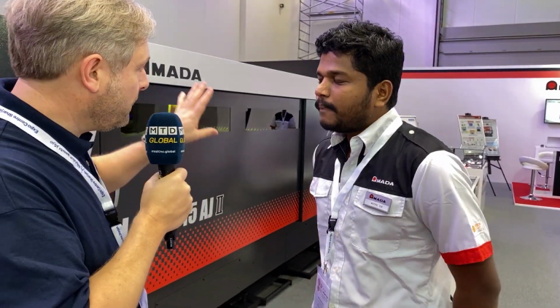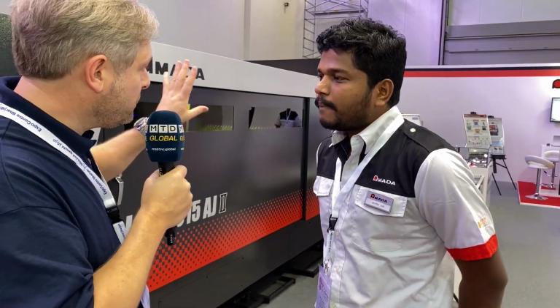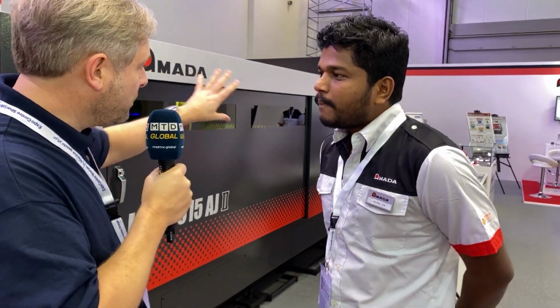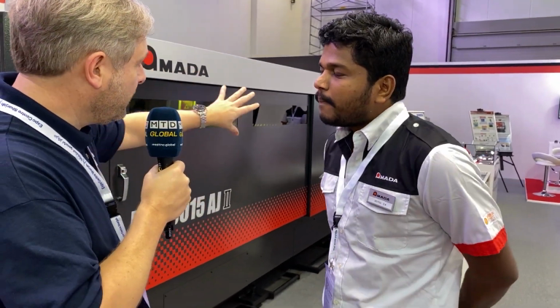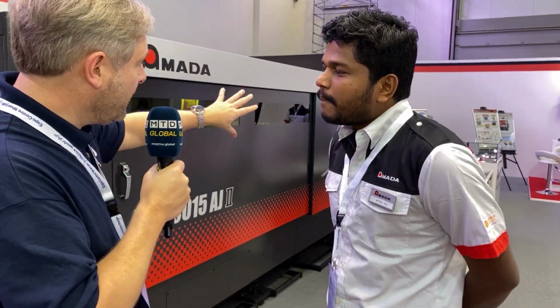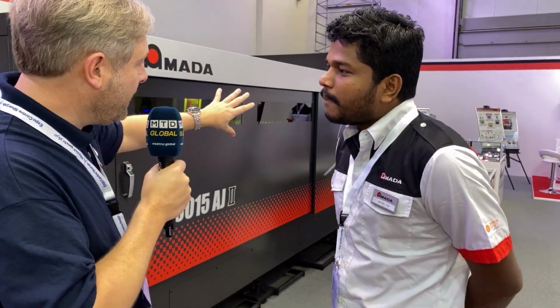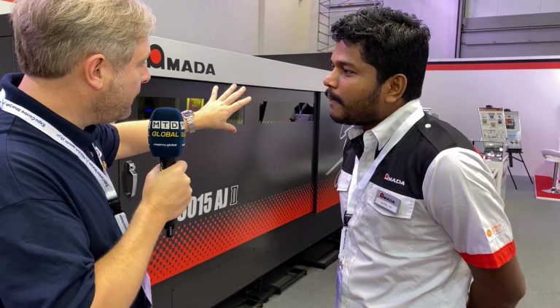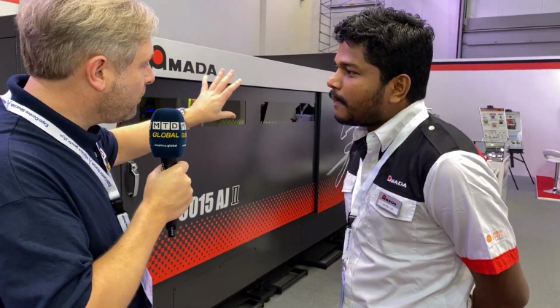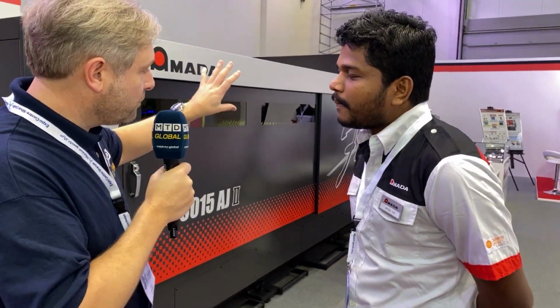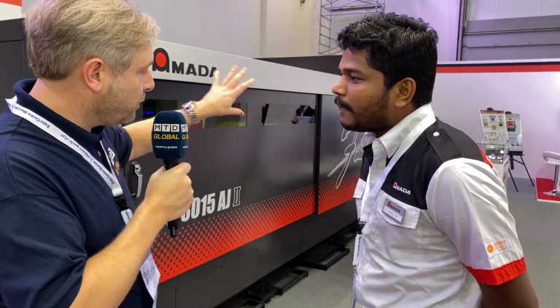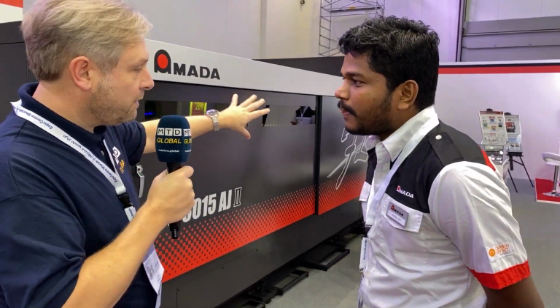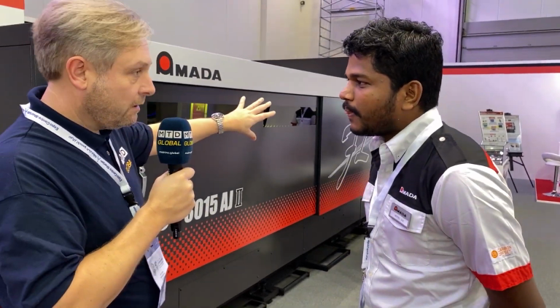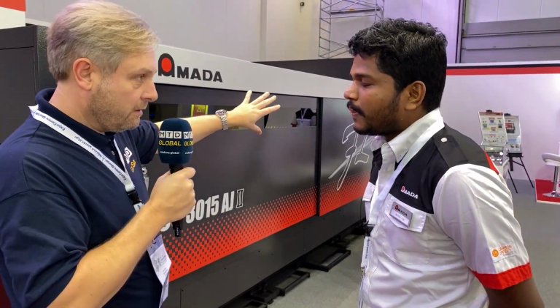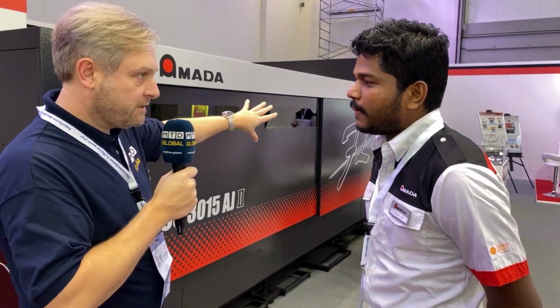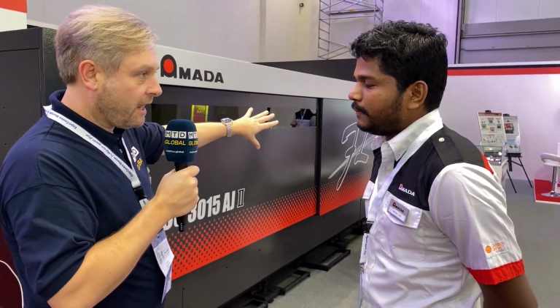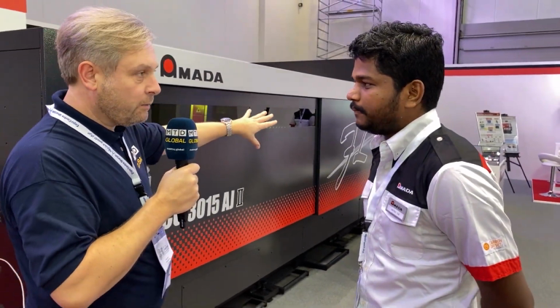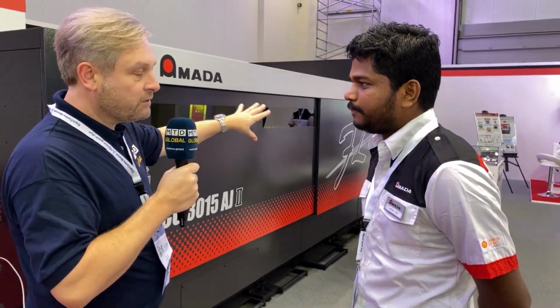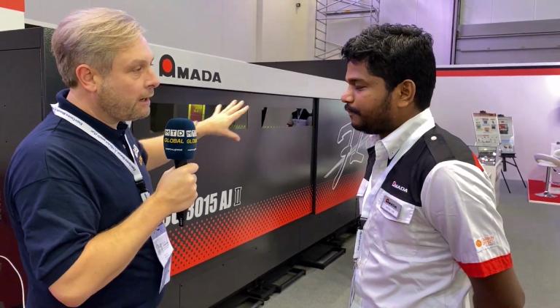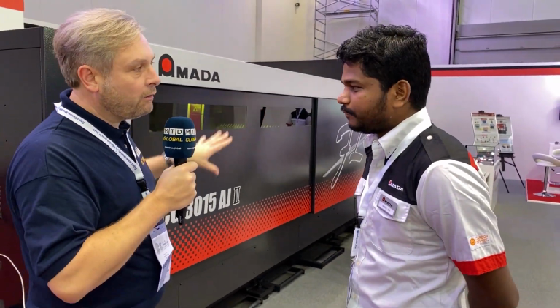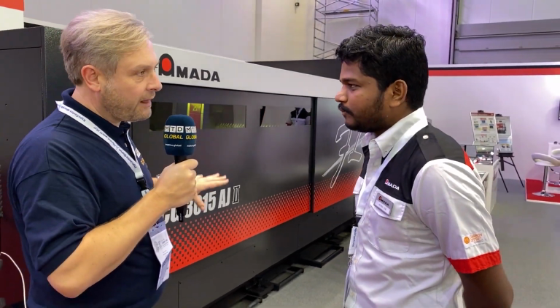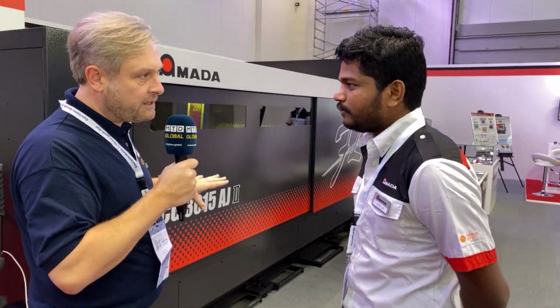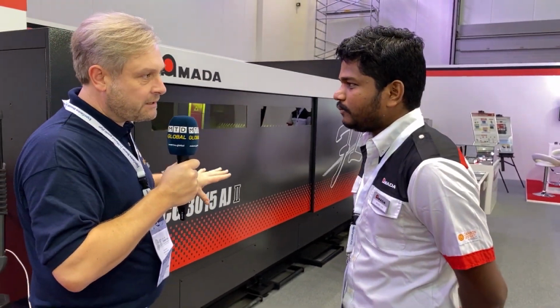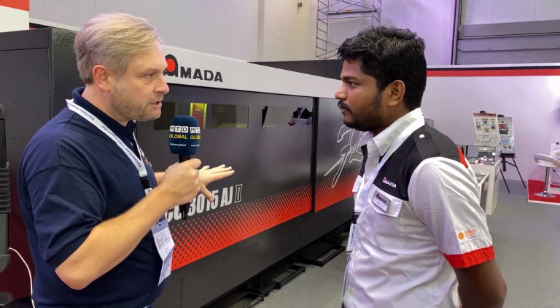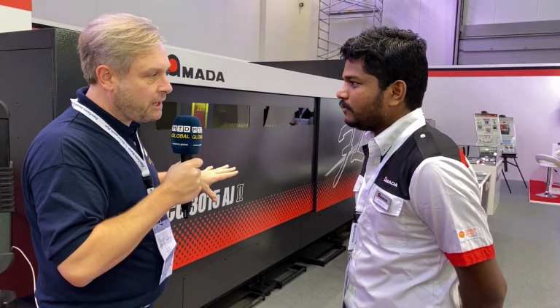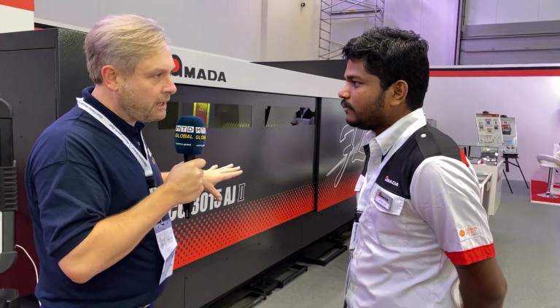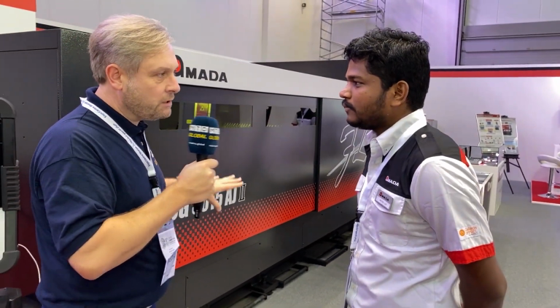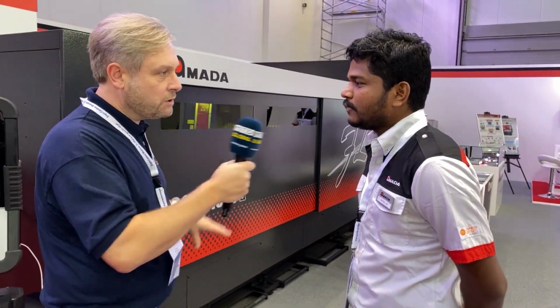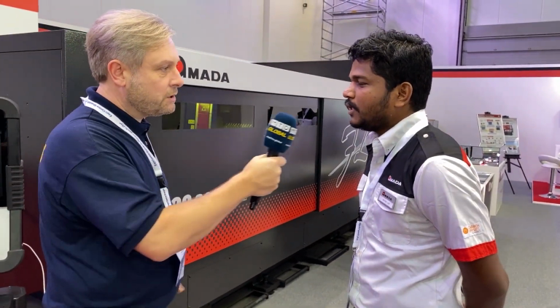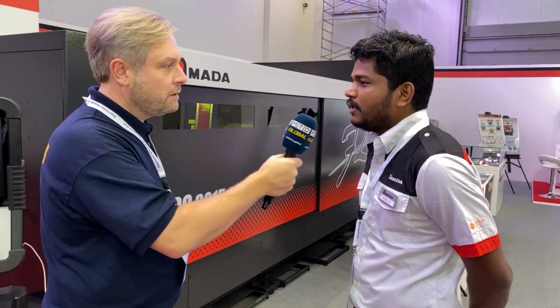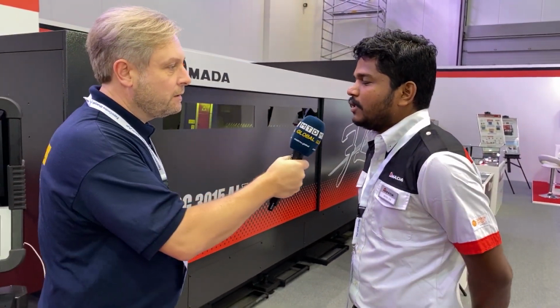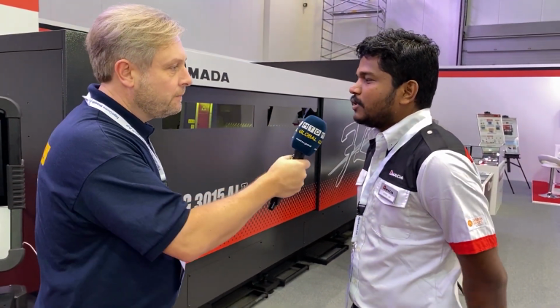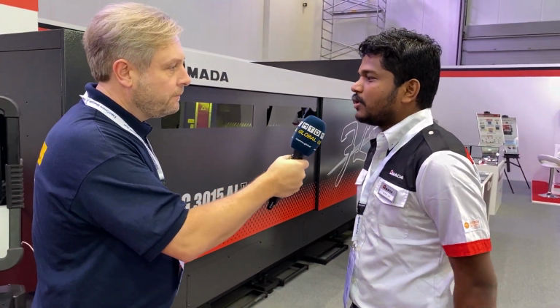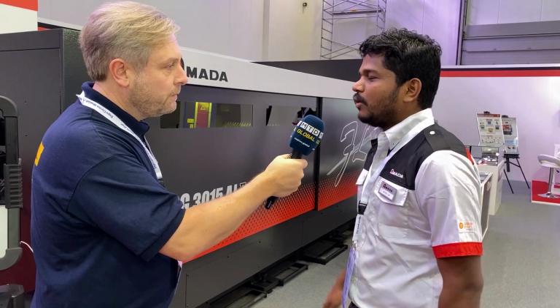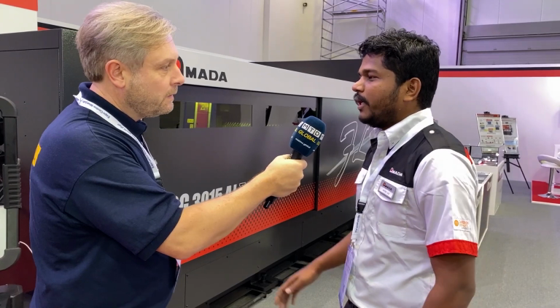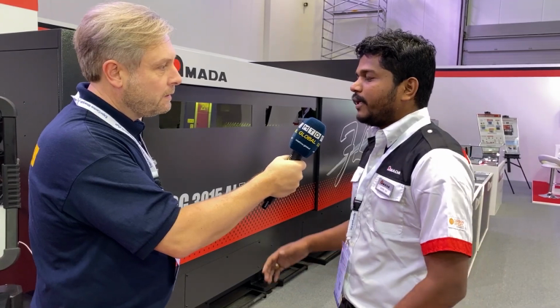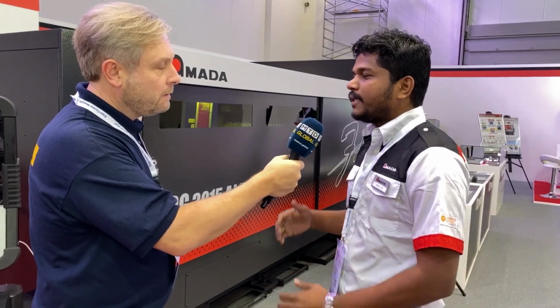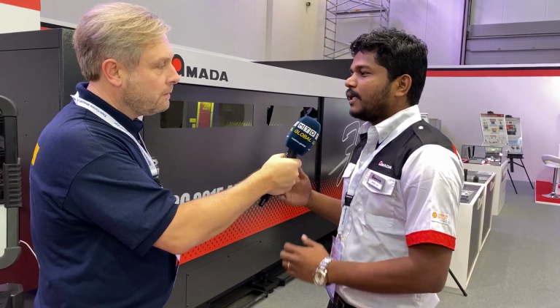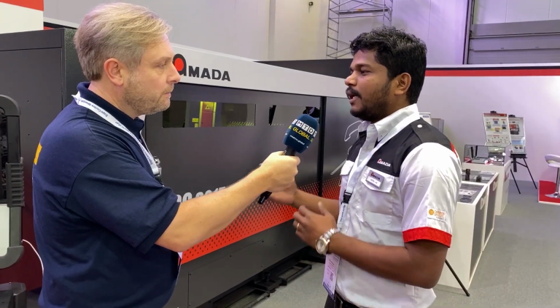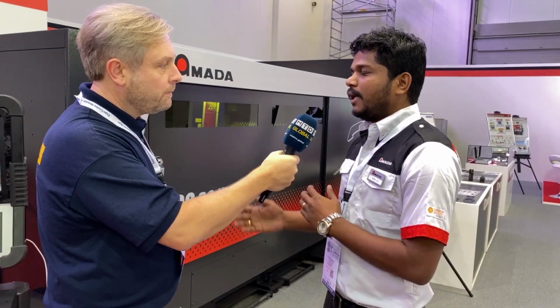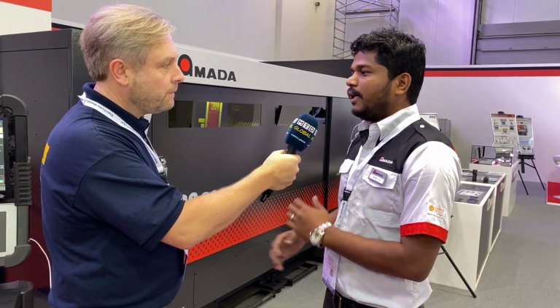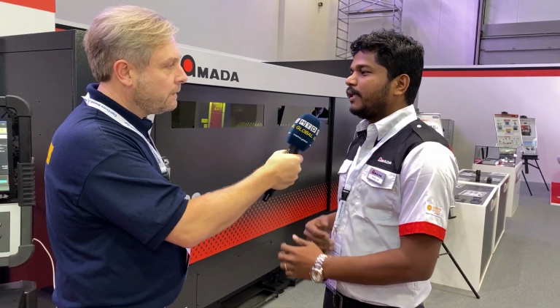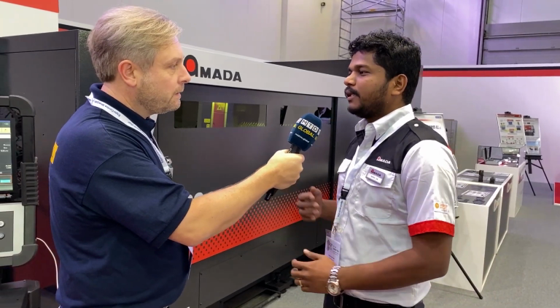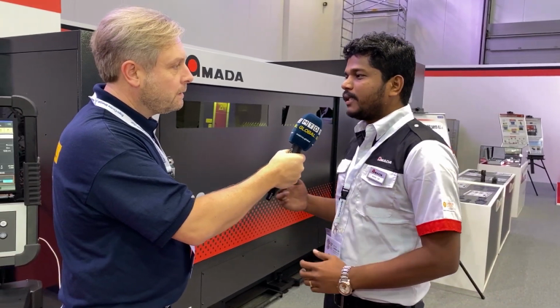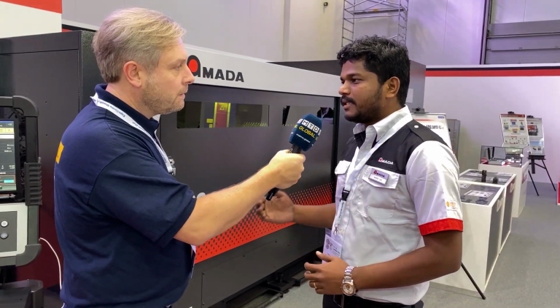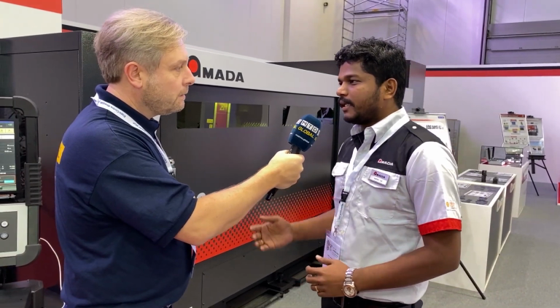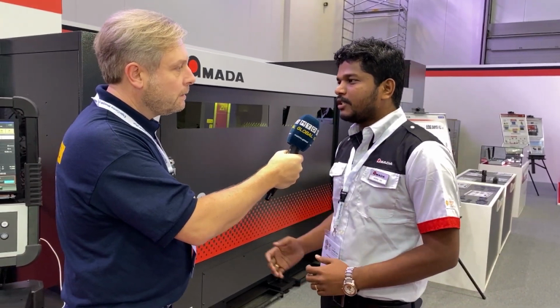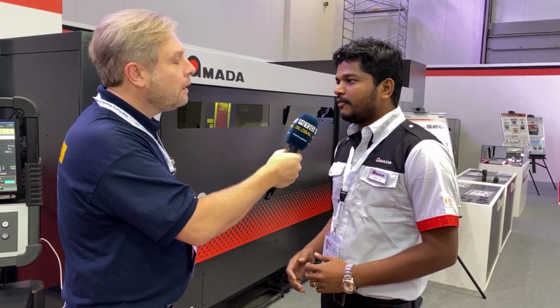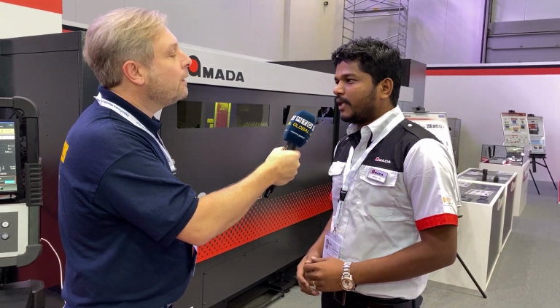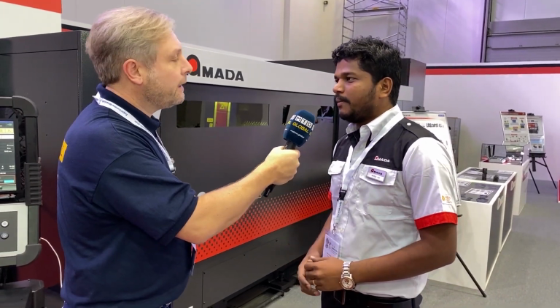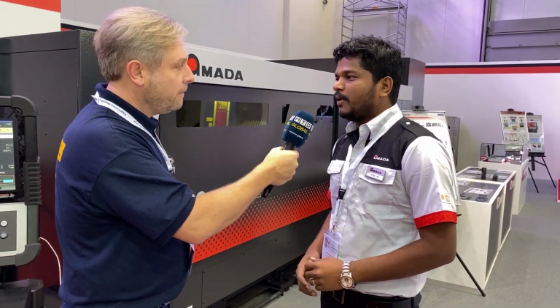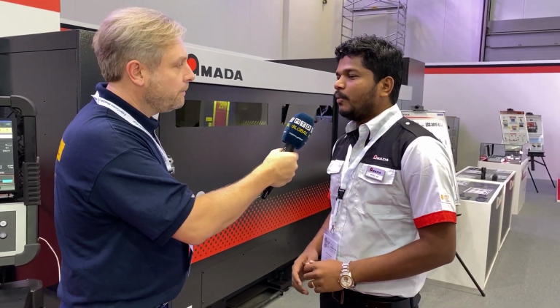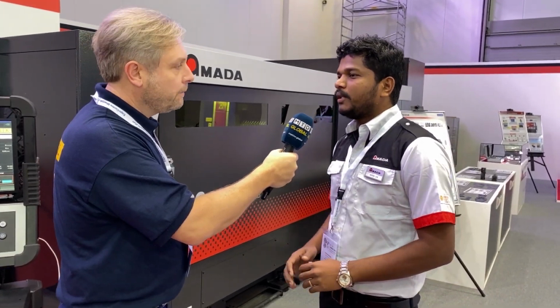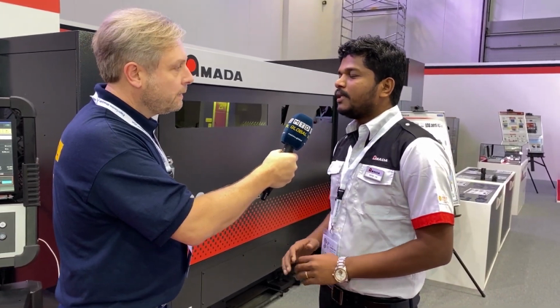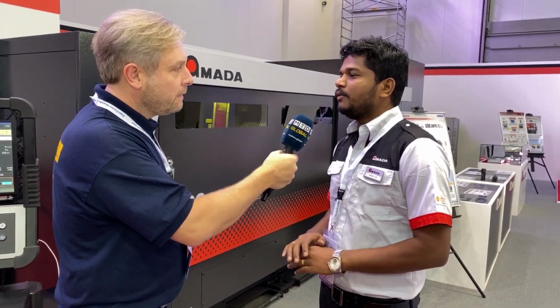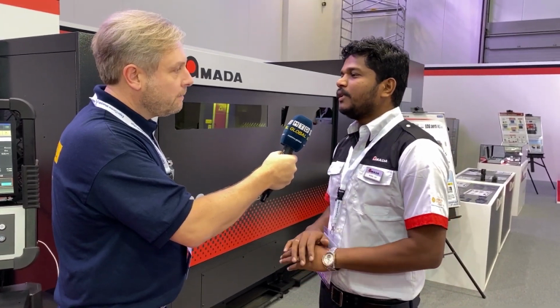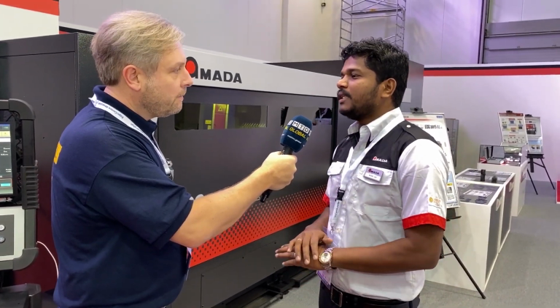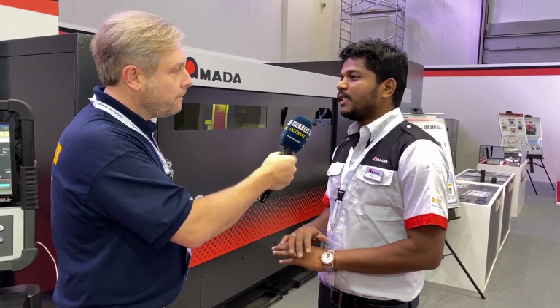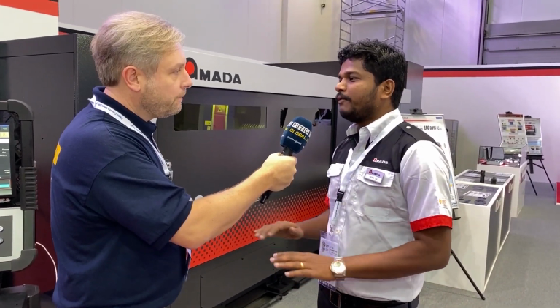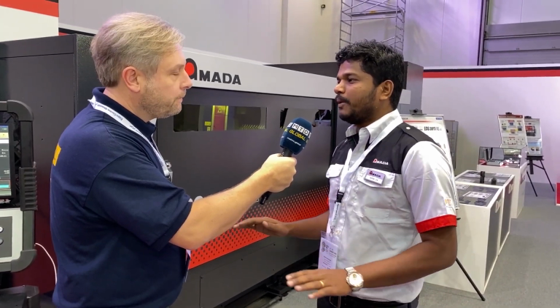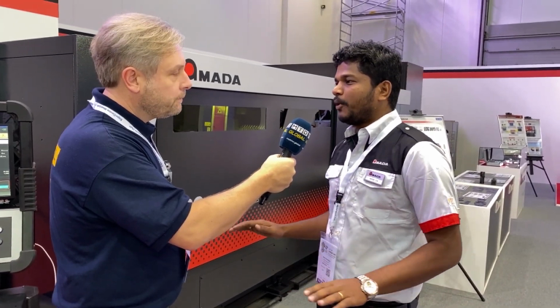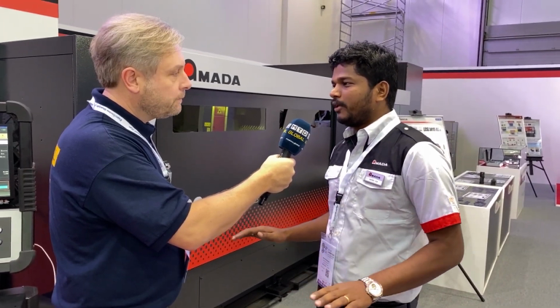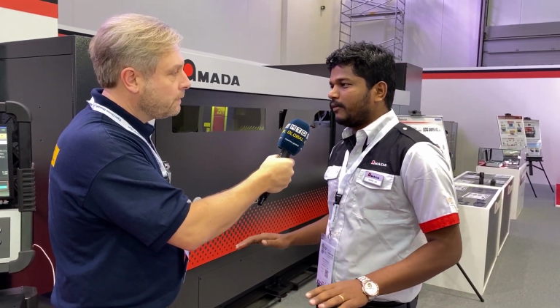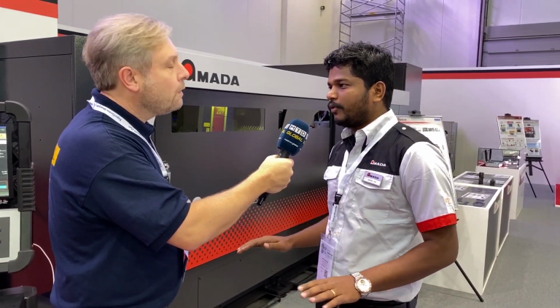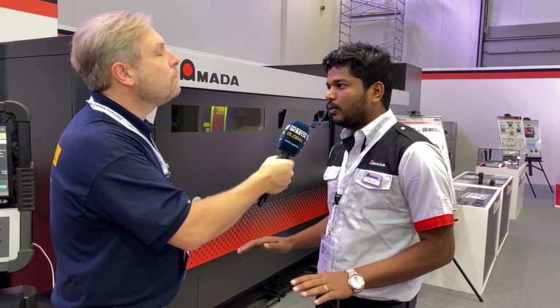Just looking here, you've got the tables. How long do they take to change? It takes about 30 seconds, from a safety point of view.